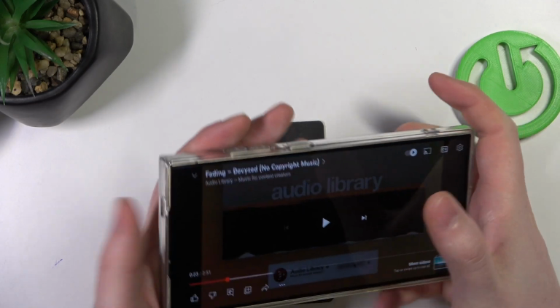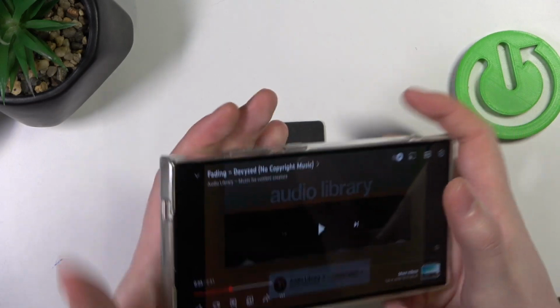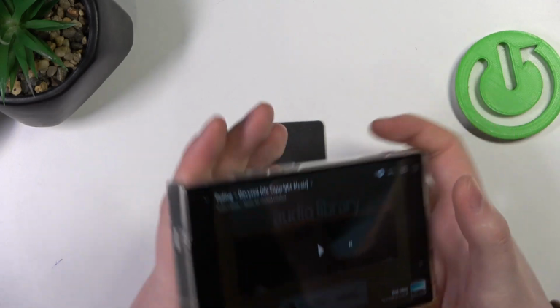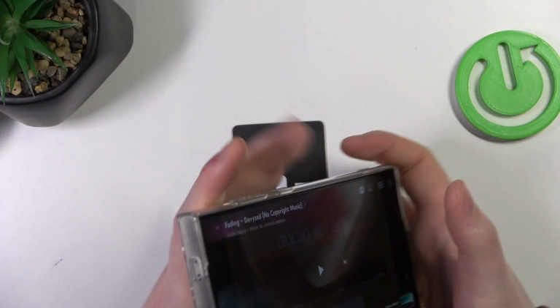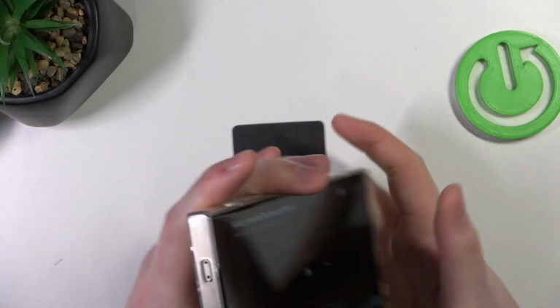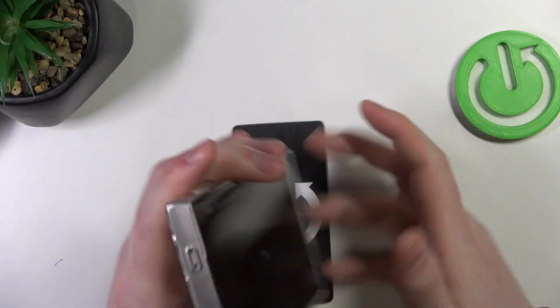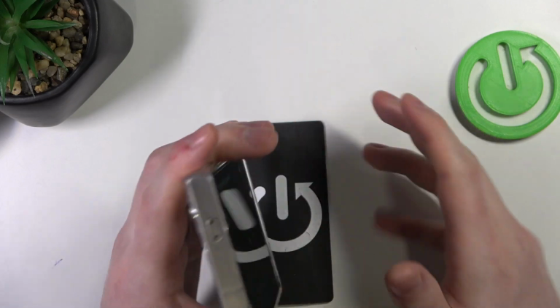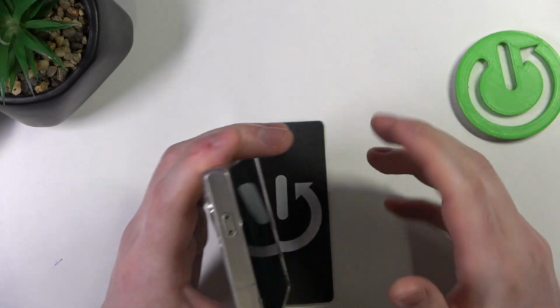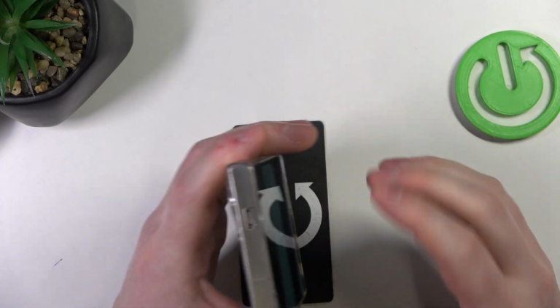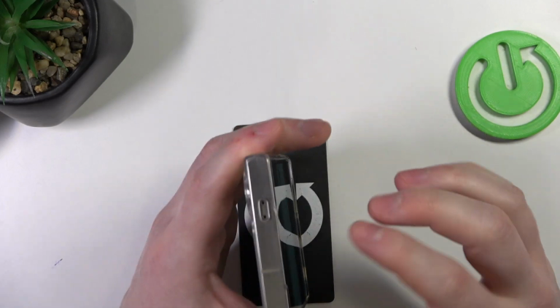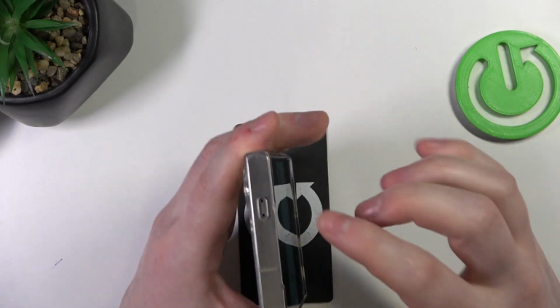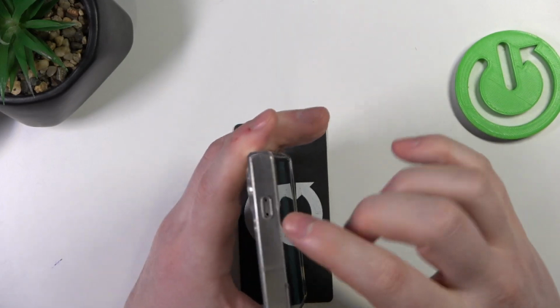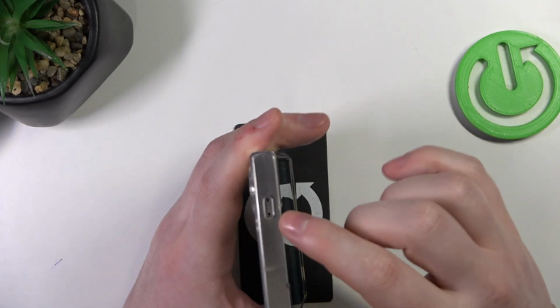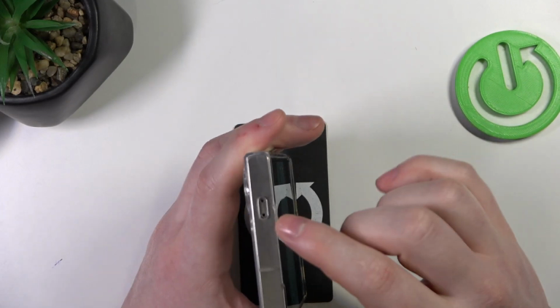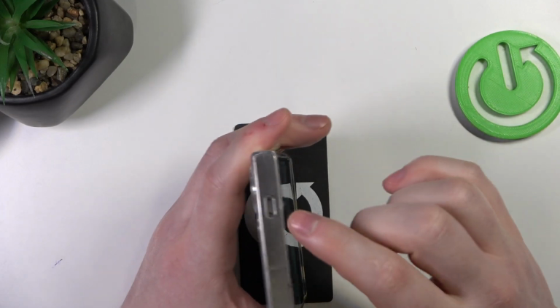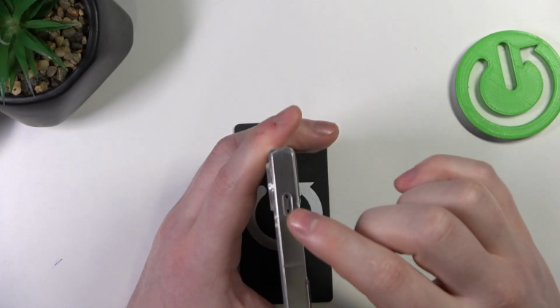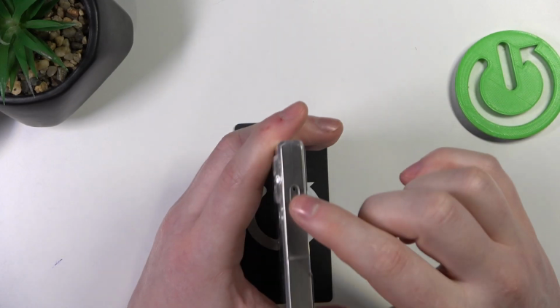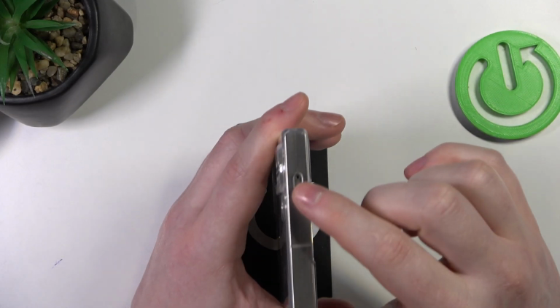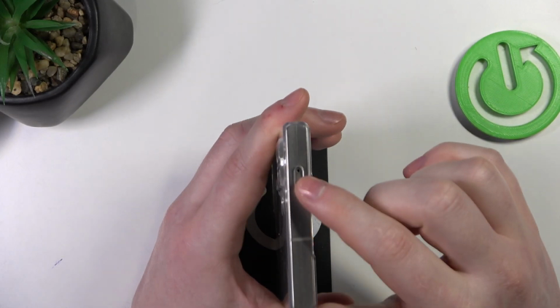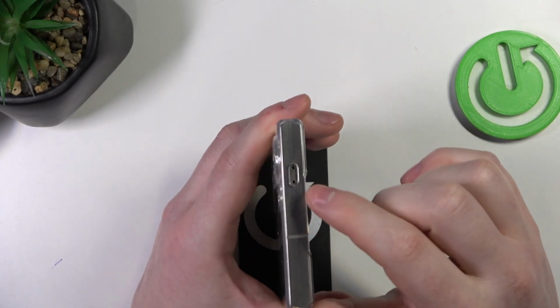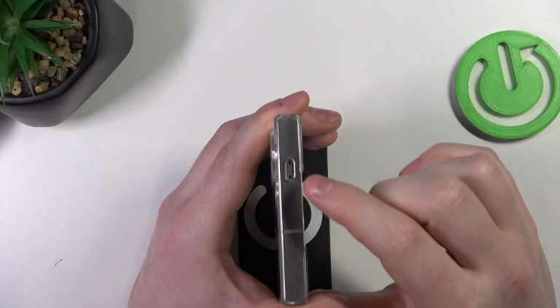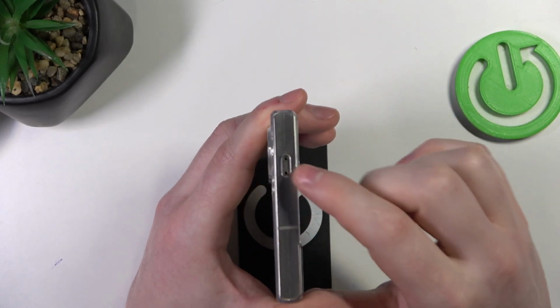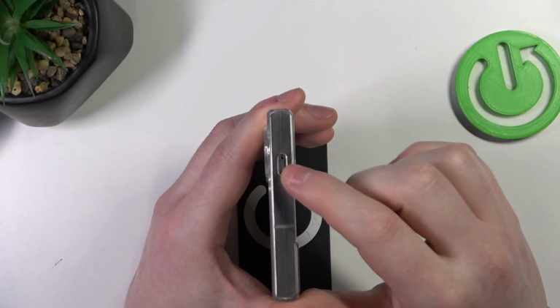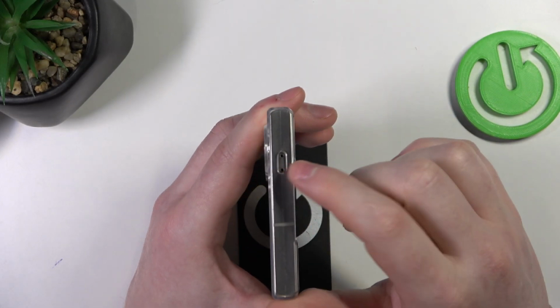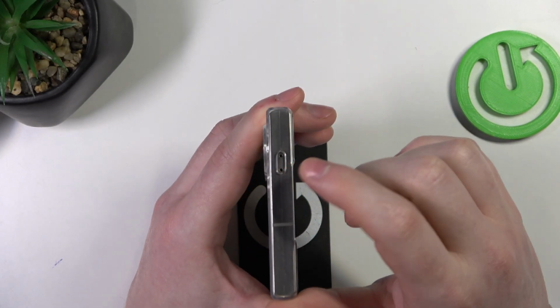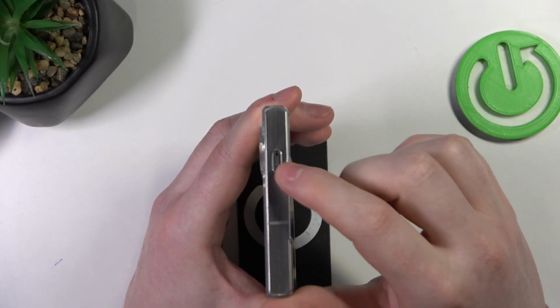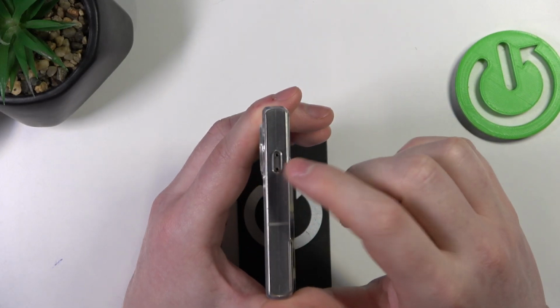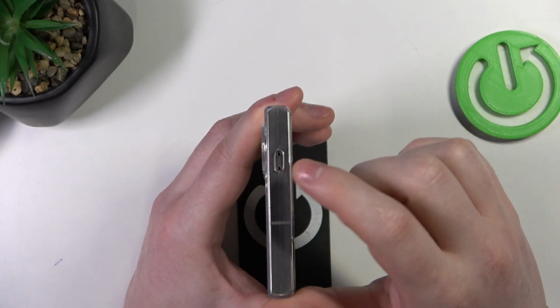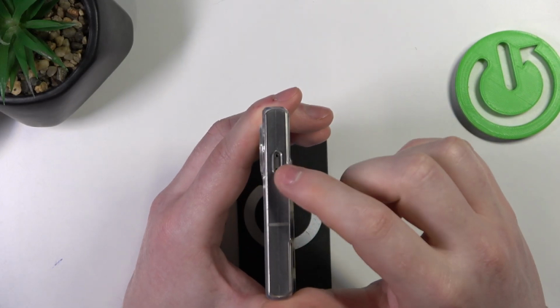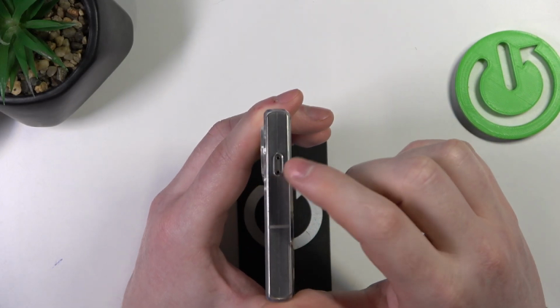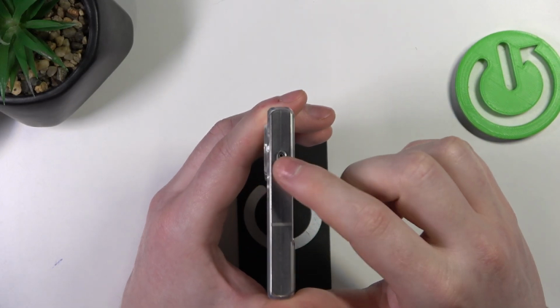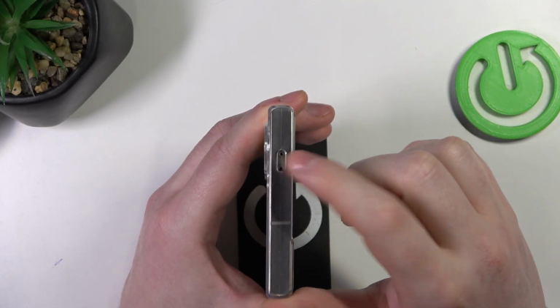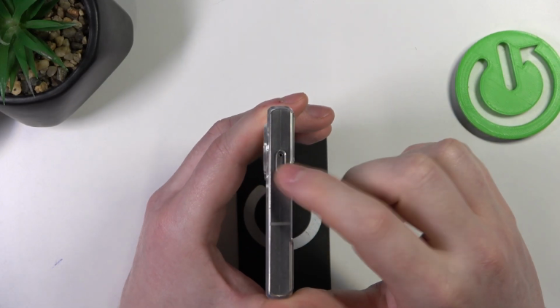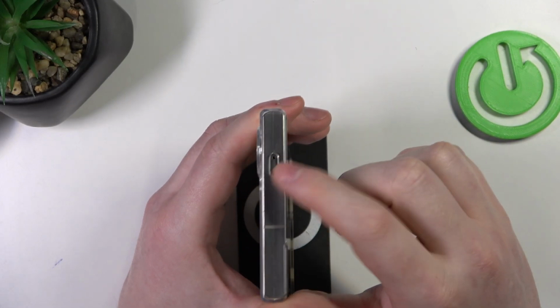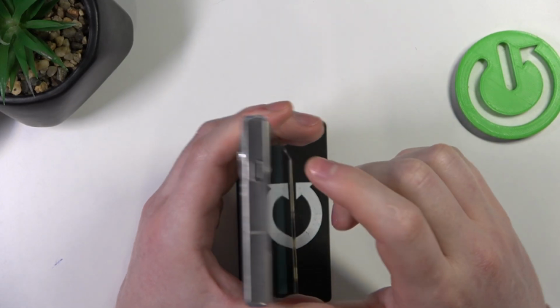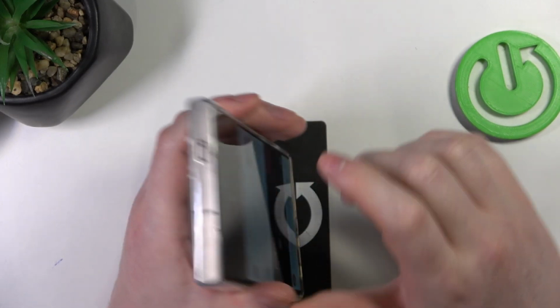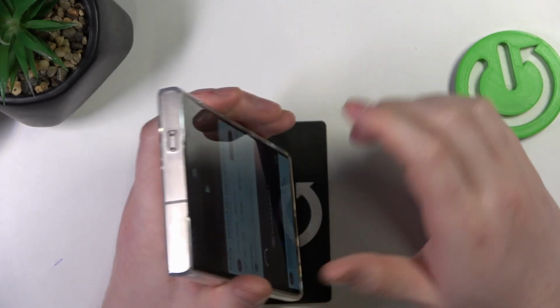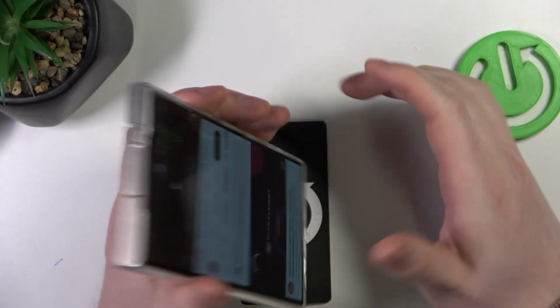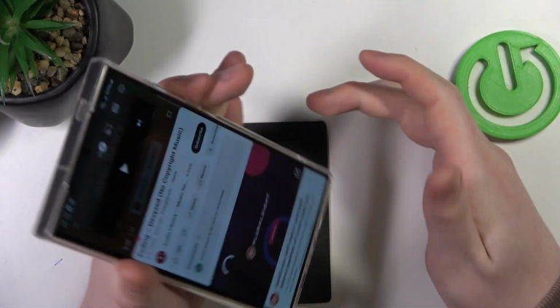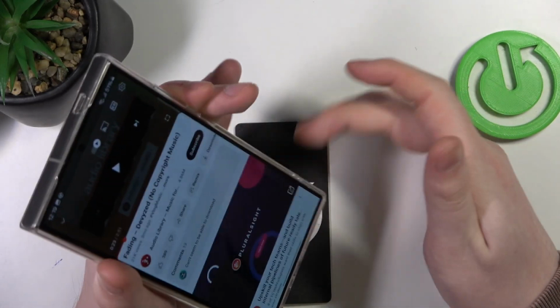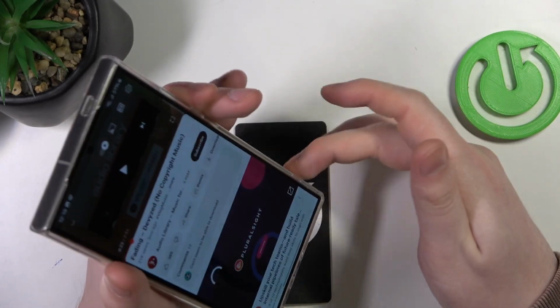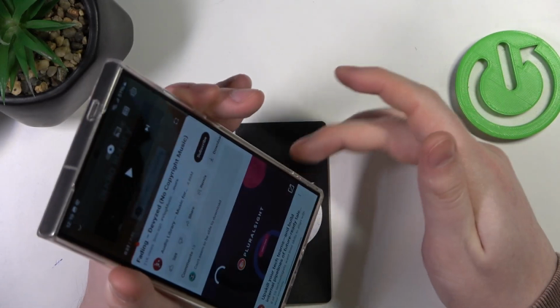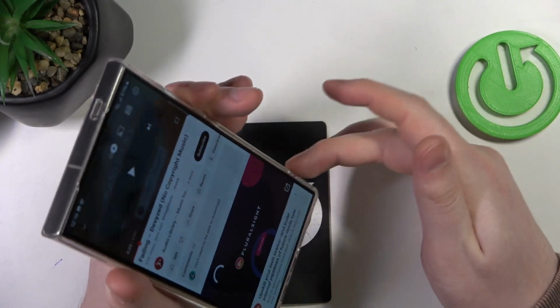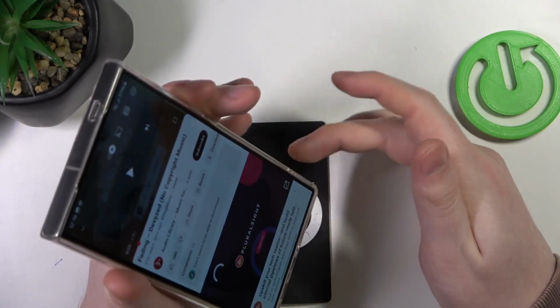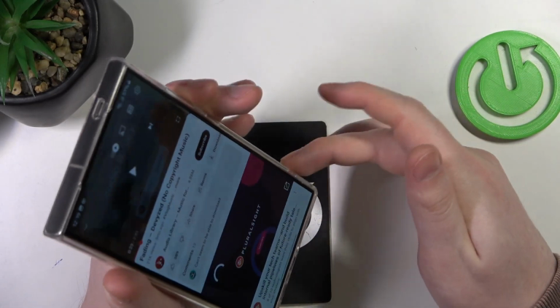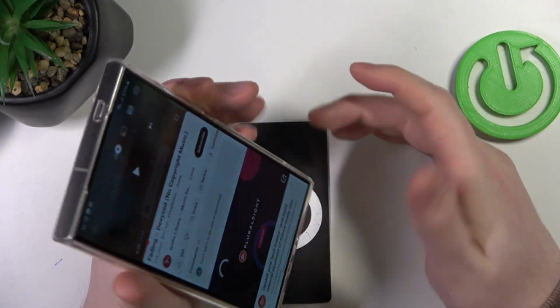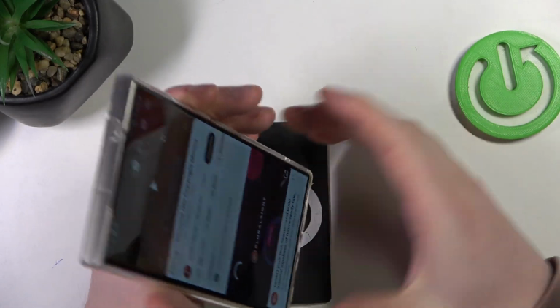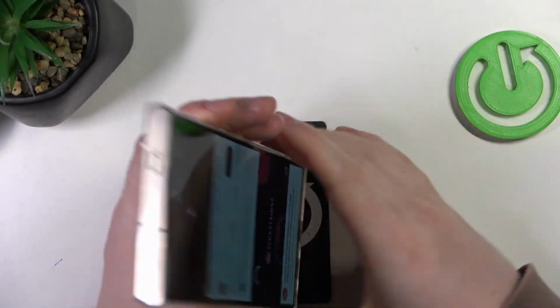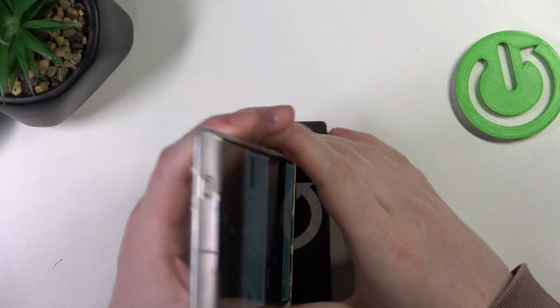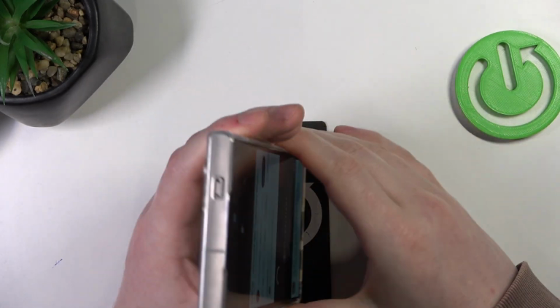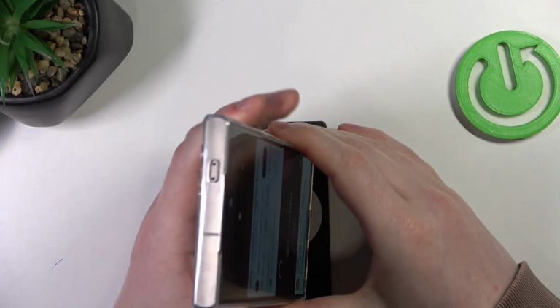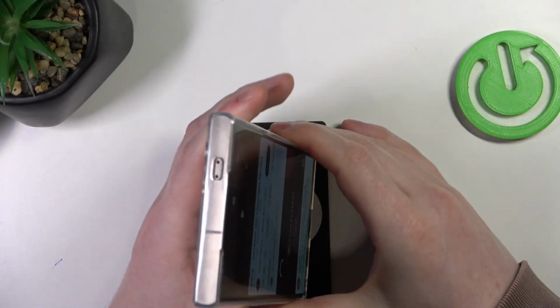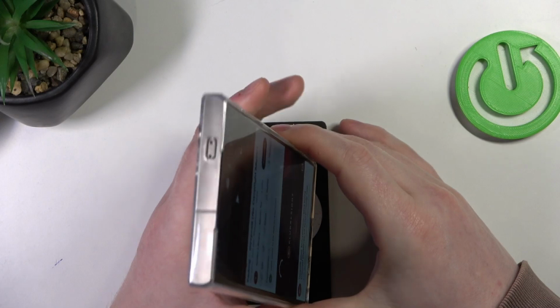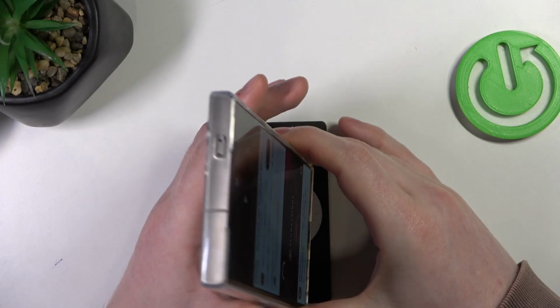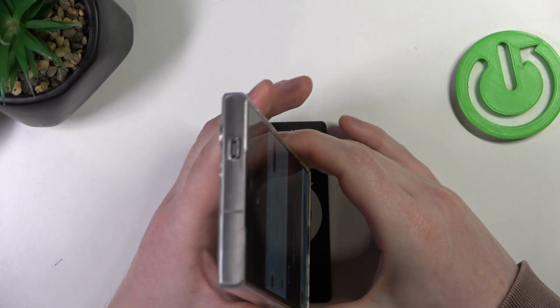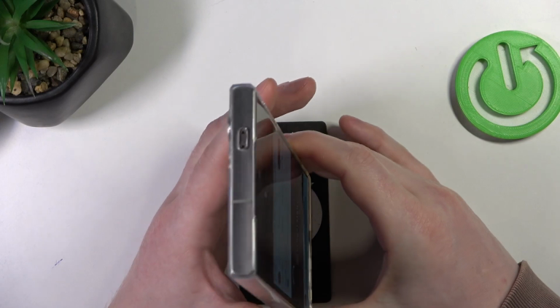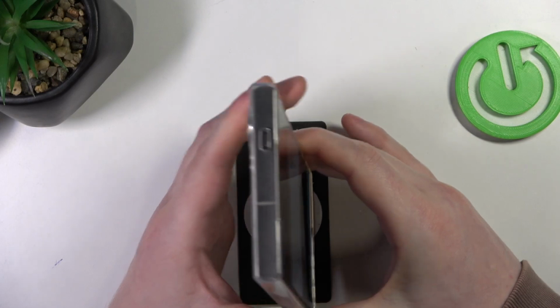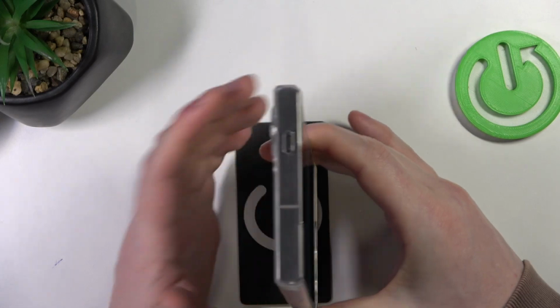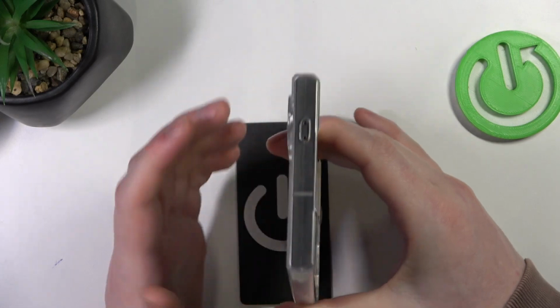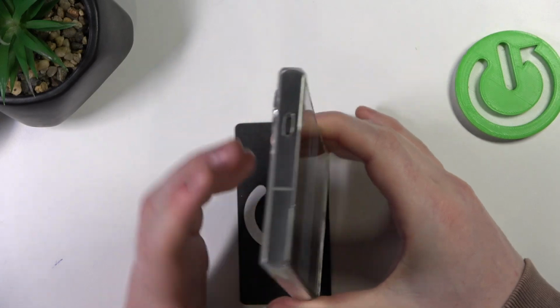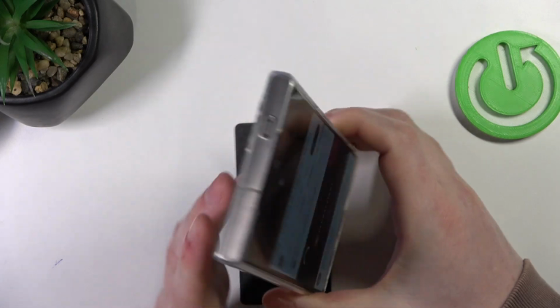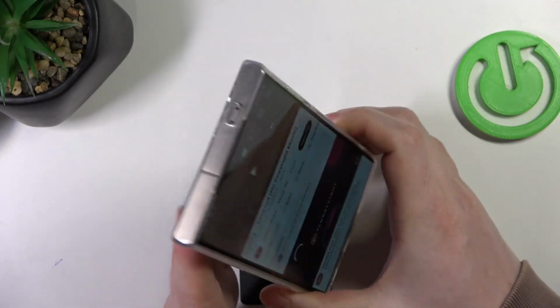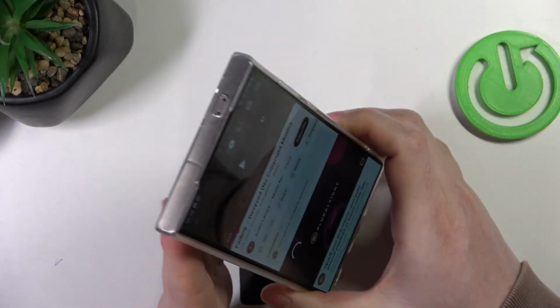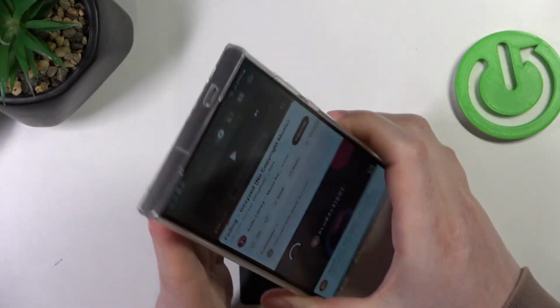Okay, so that's clearly not the speaker — sound is not coming from this. Also, this thing right there is not the speaker either.